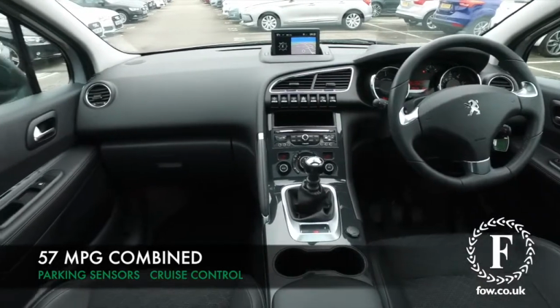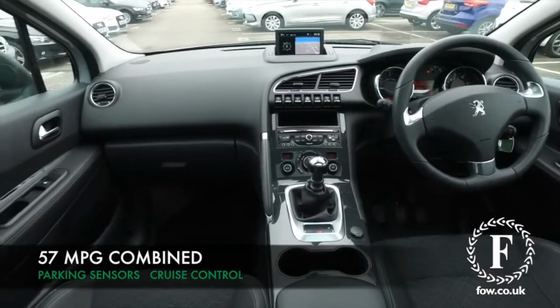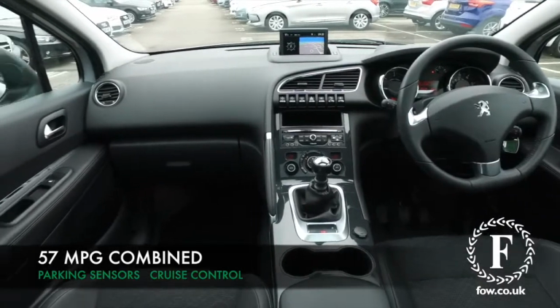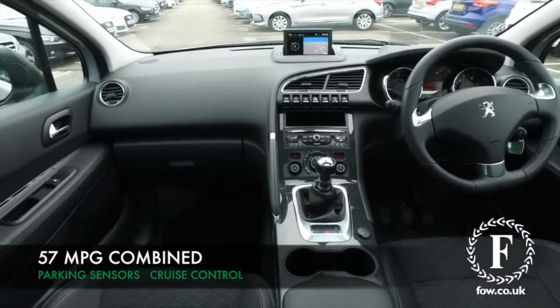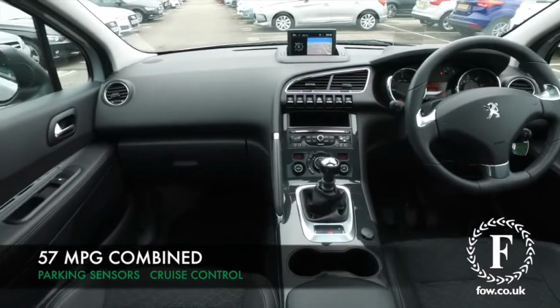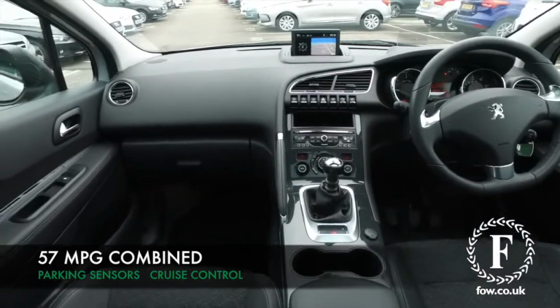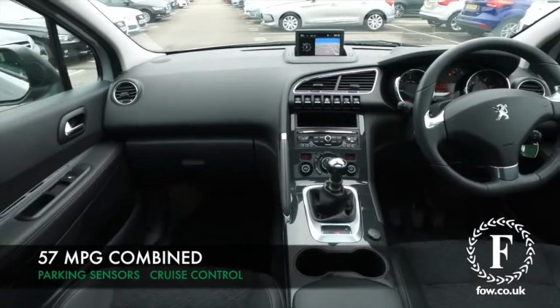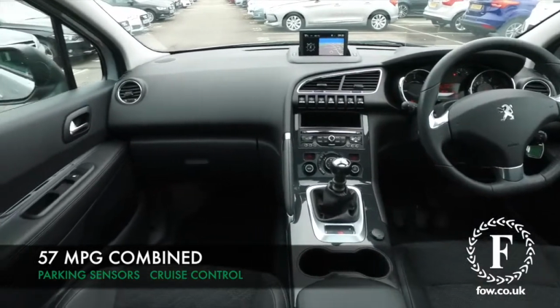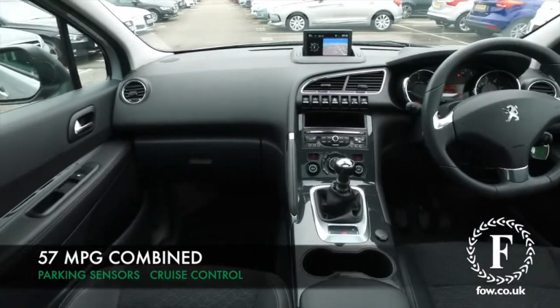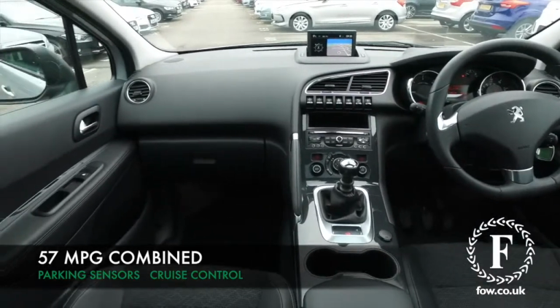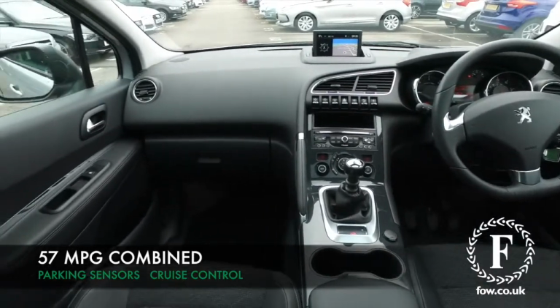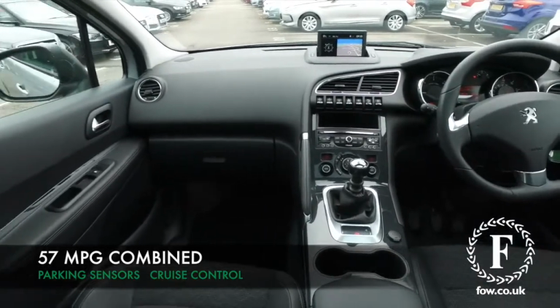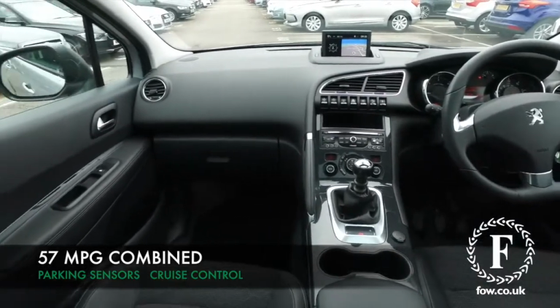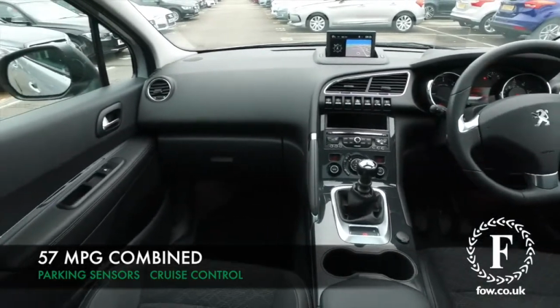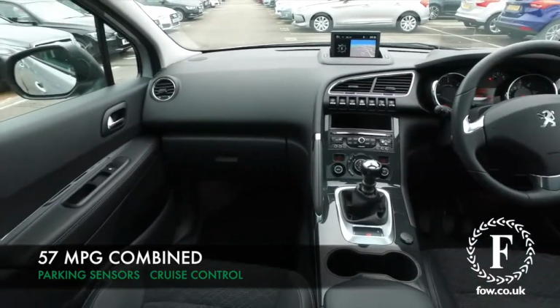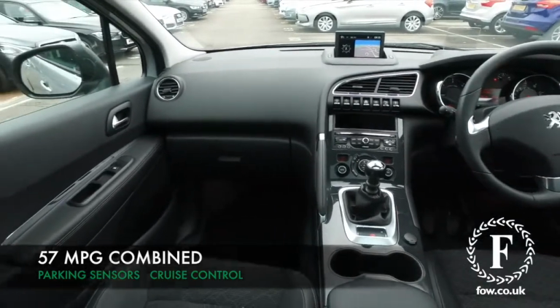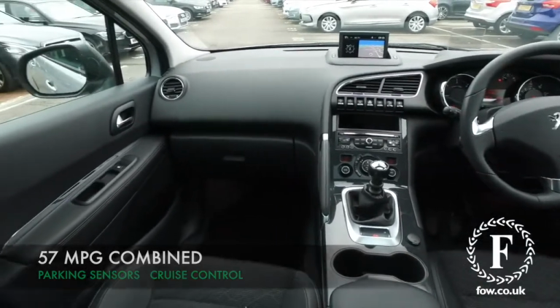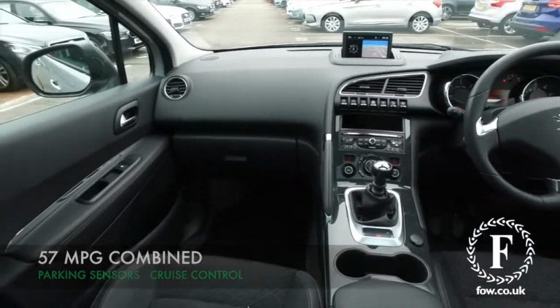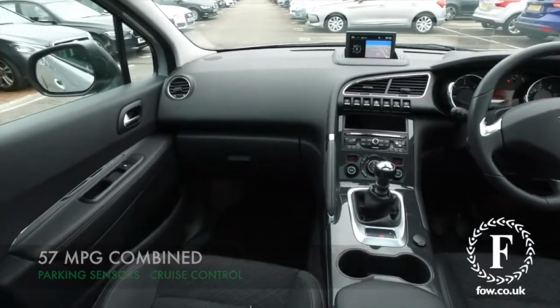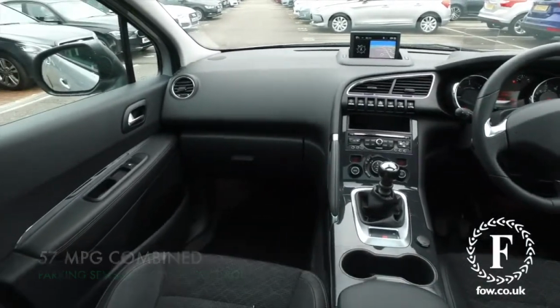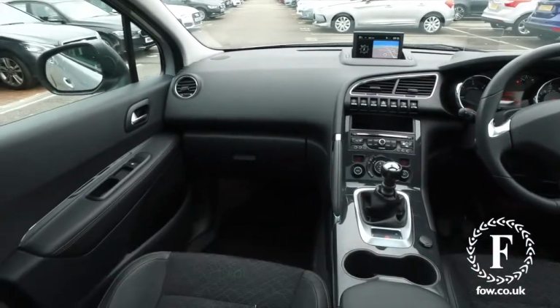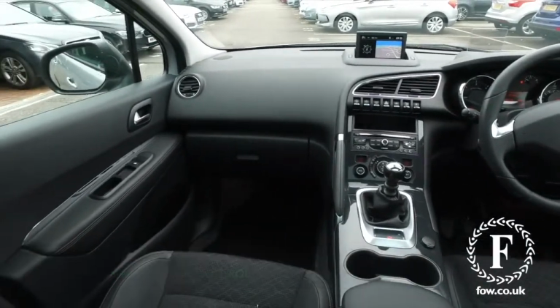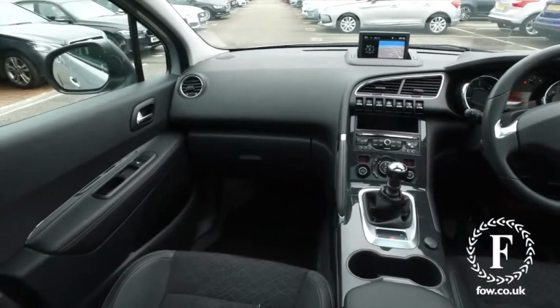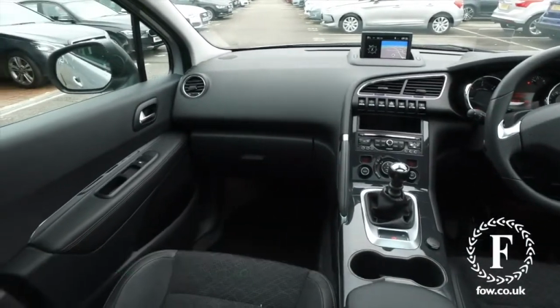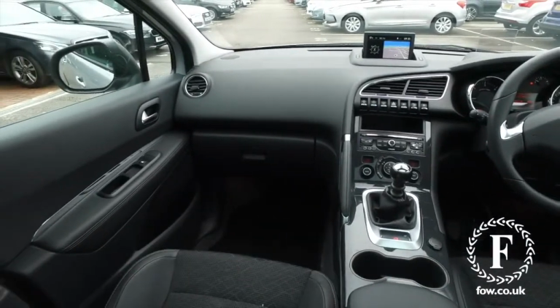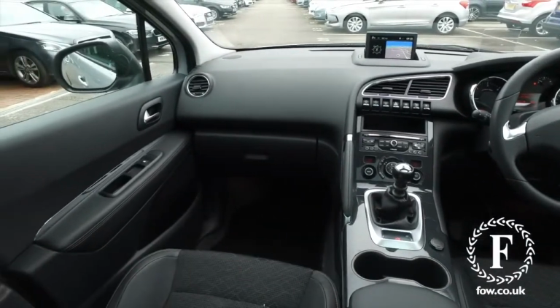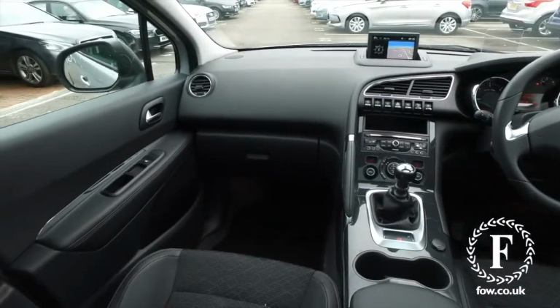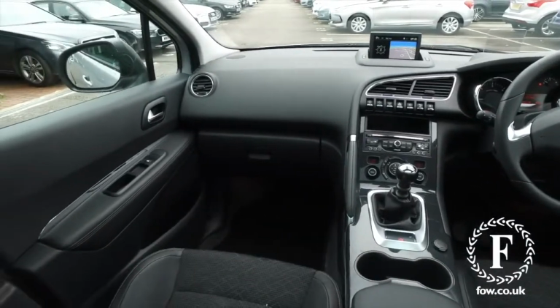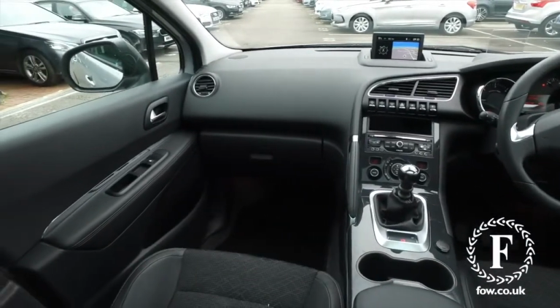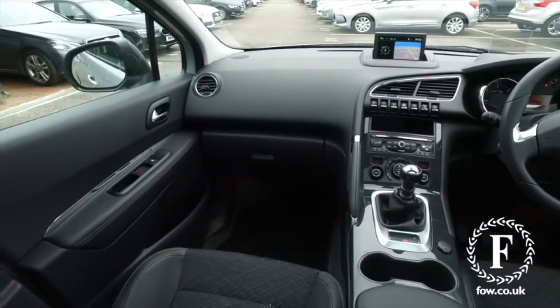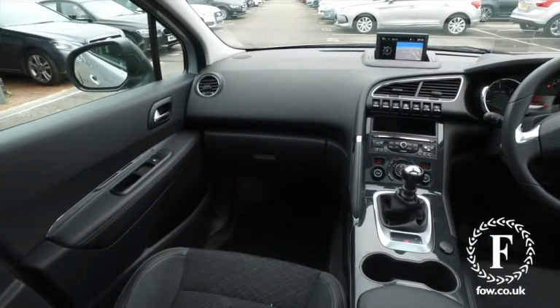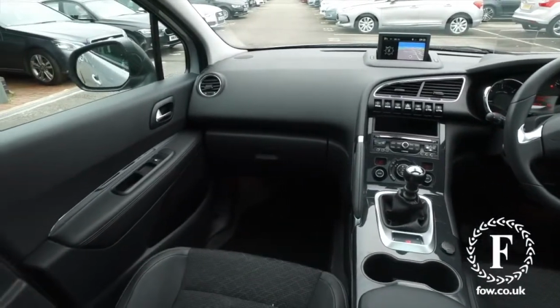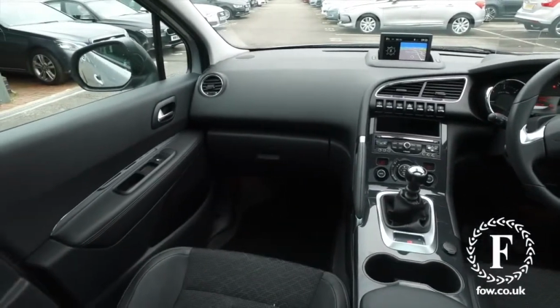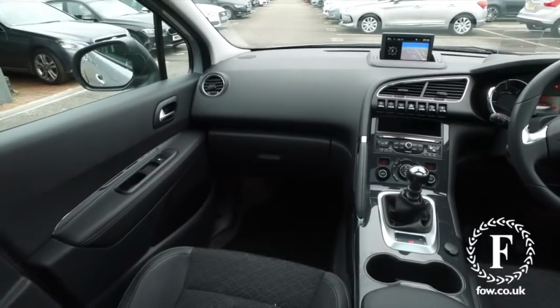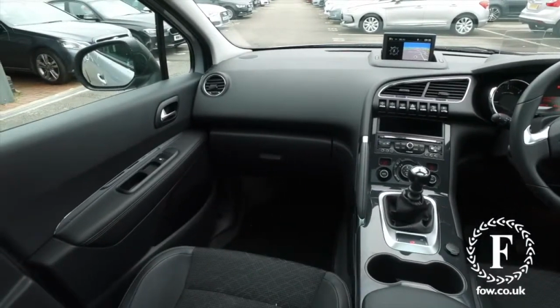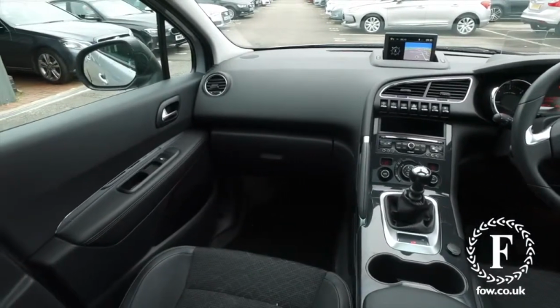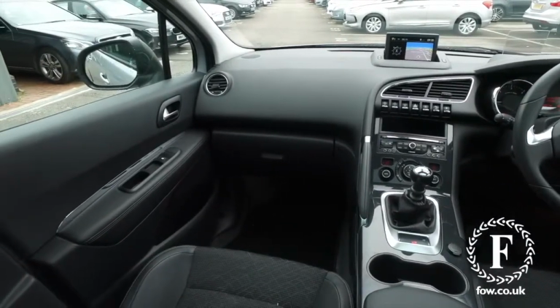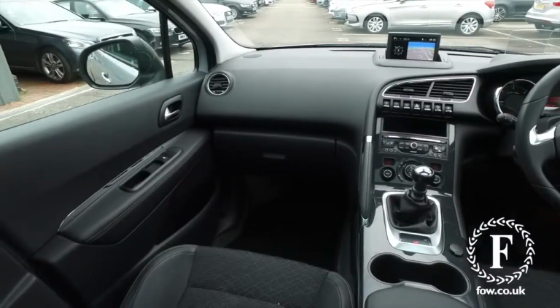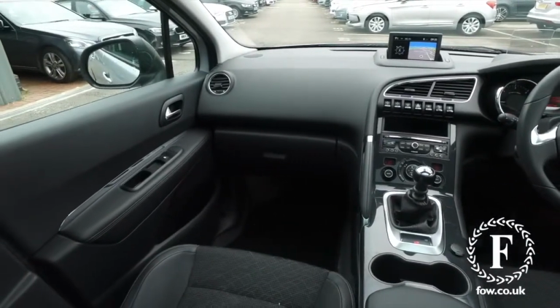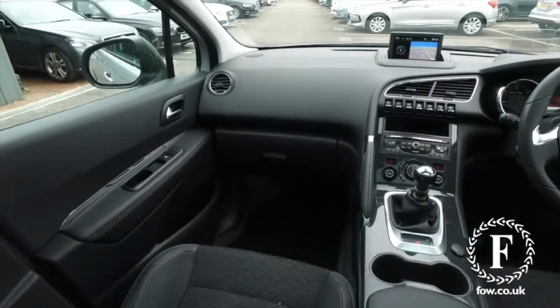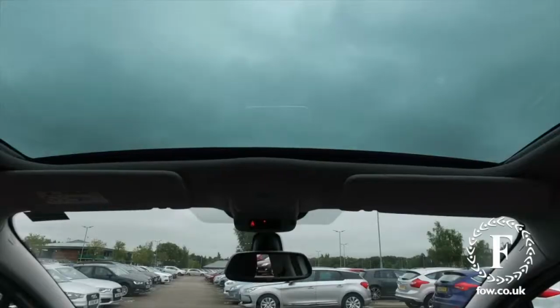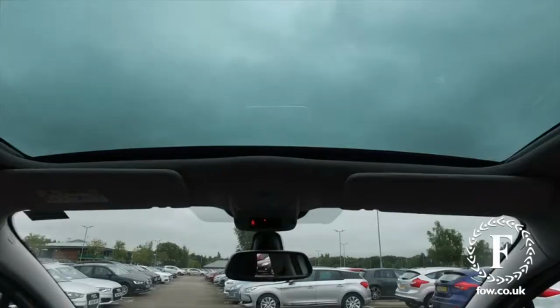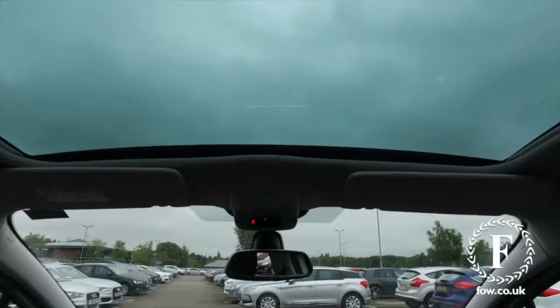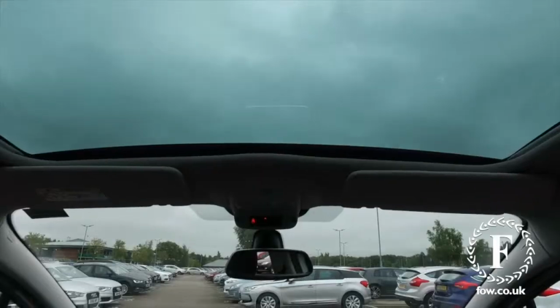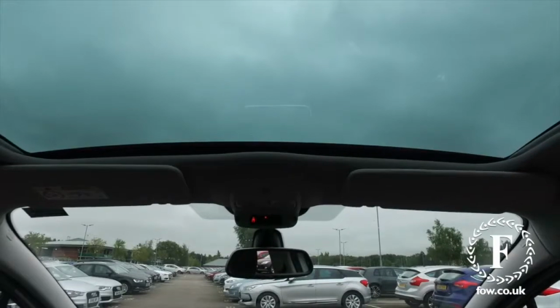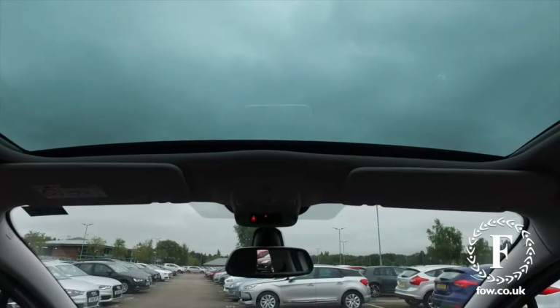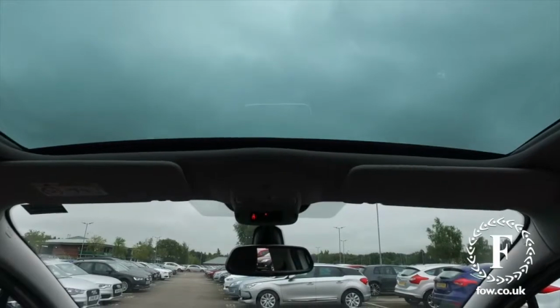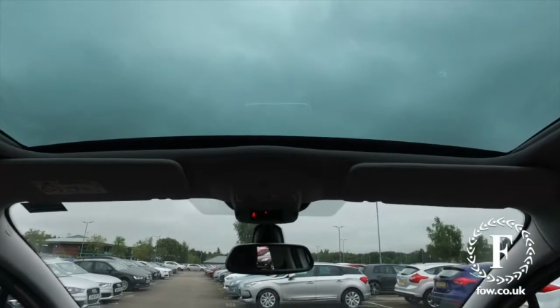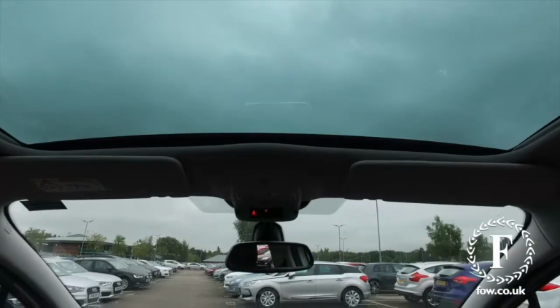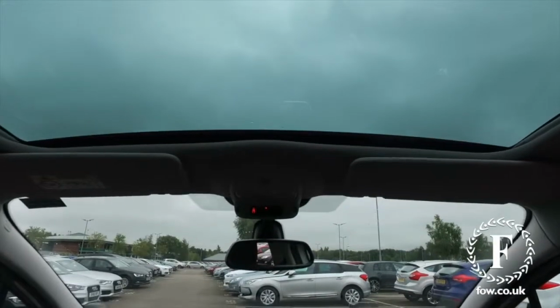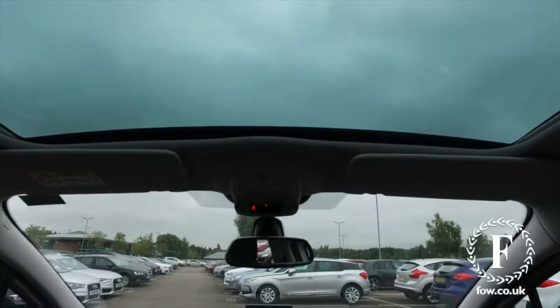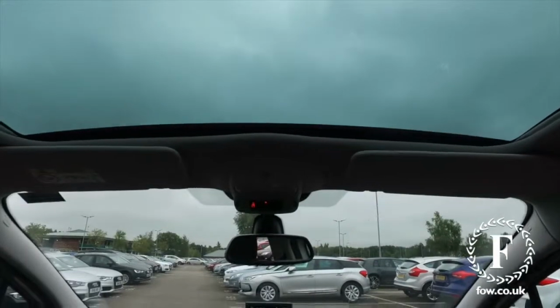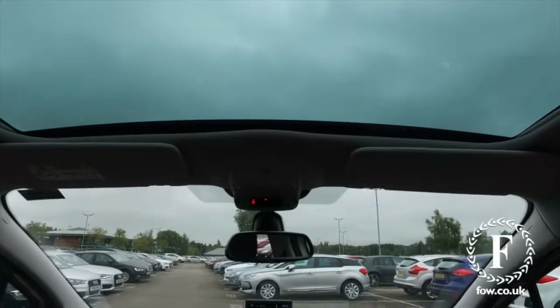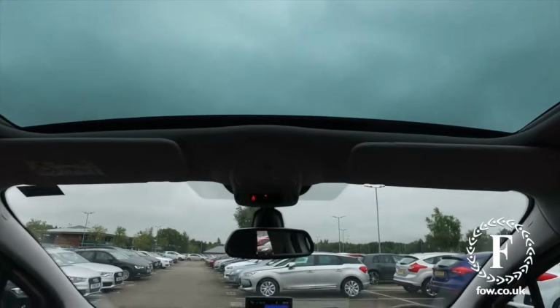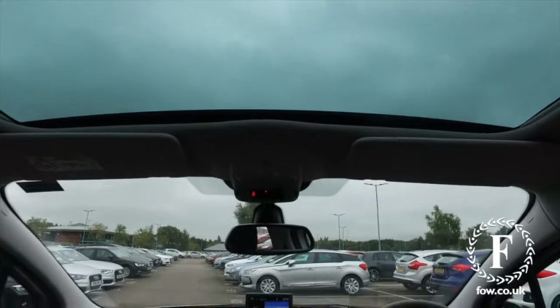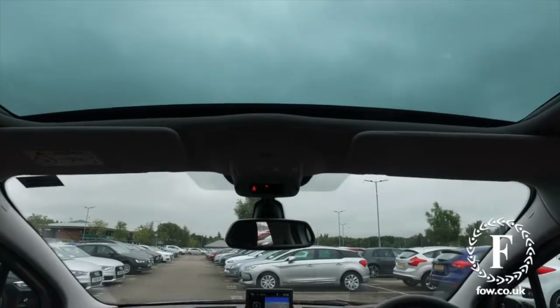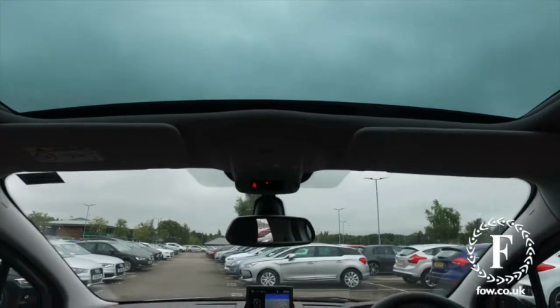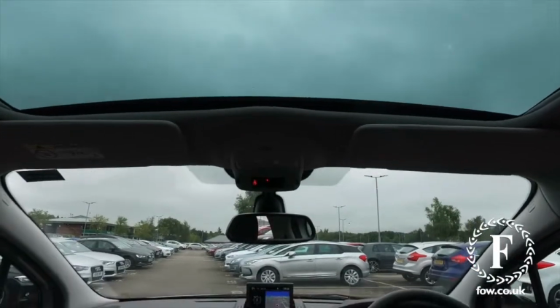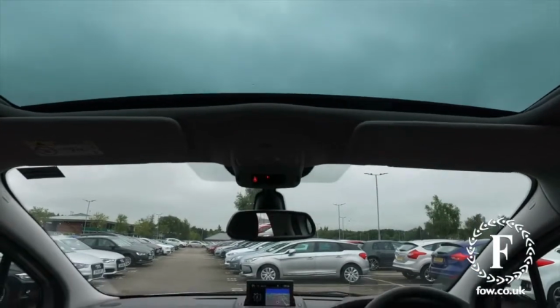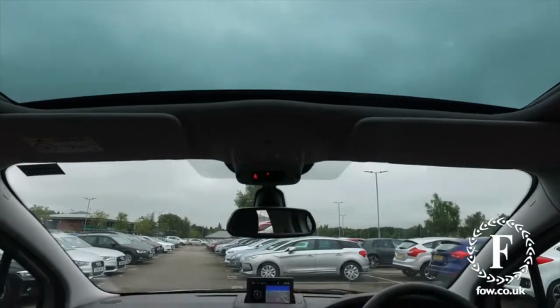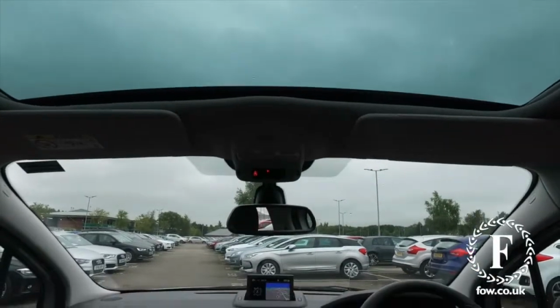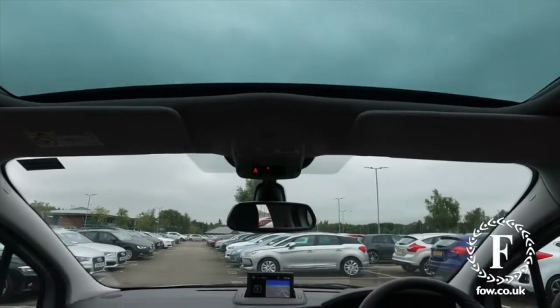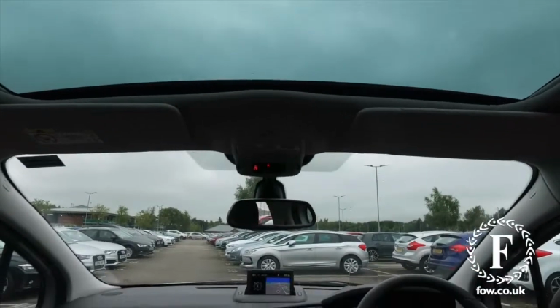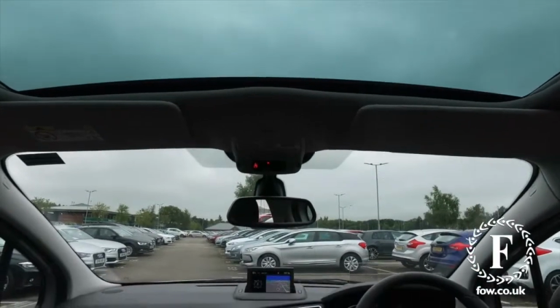The 1.6 diesel giving you great fuel economy as well, about 57 mpg combined.